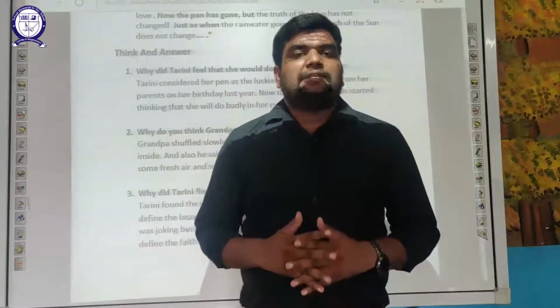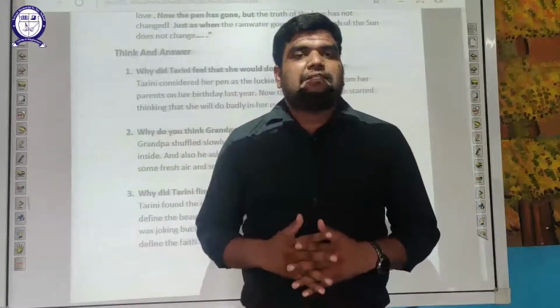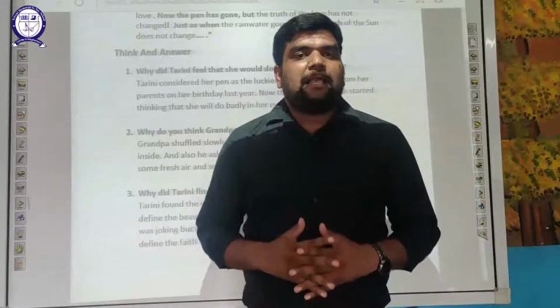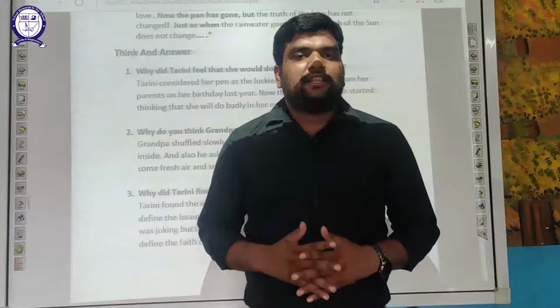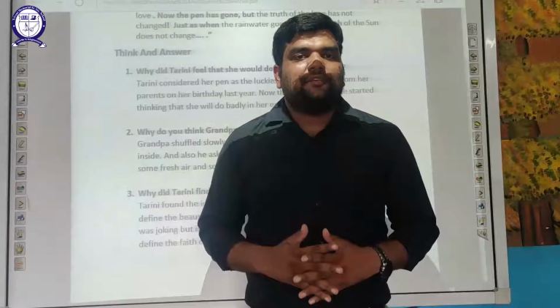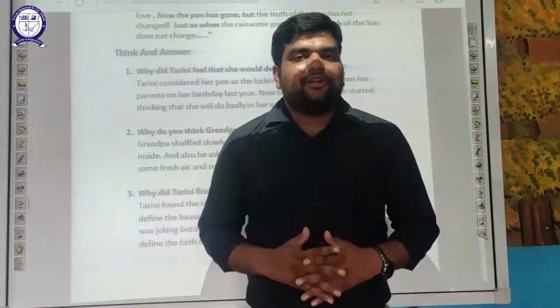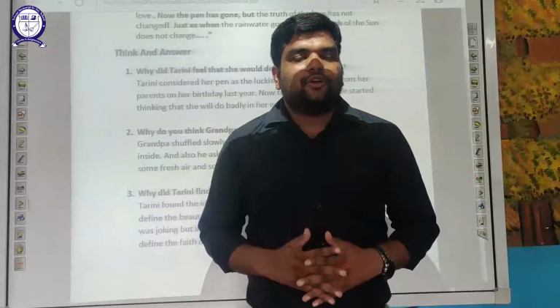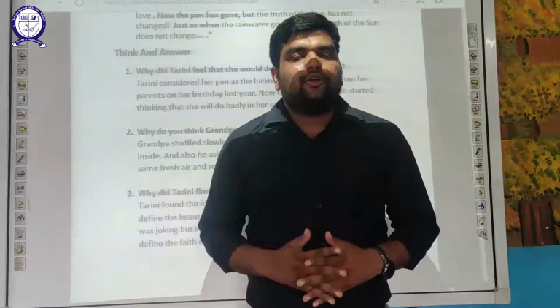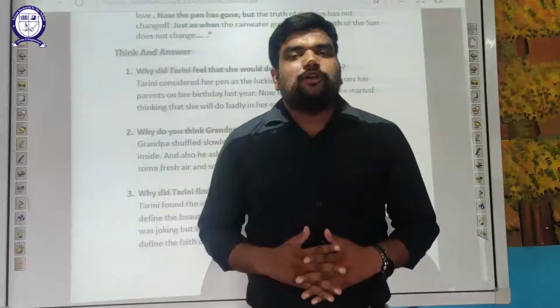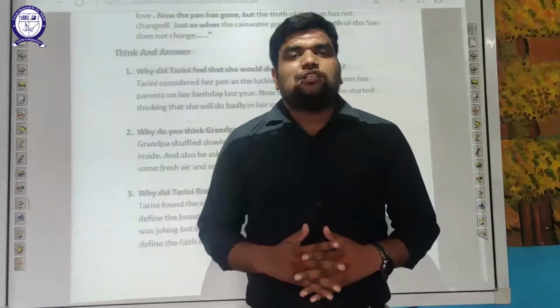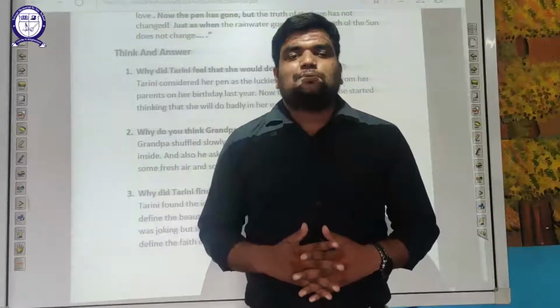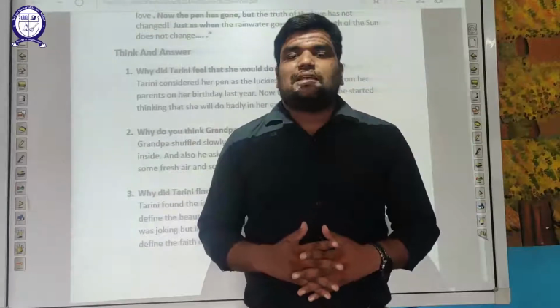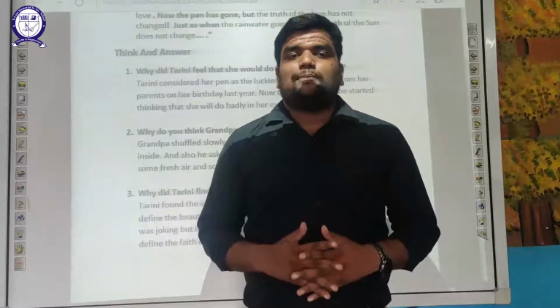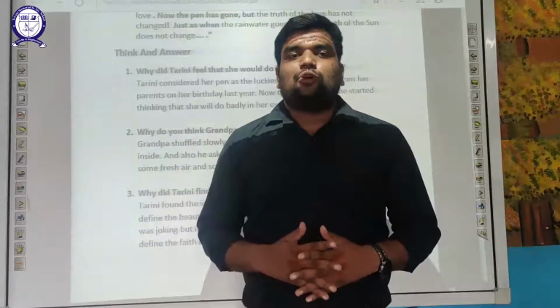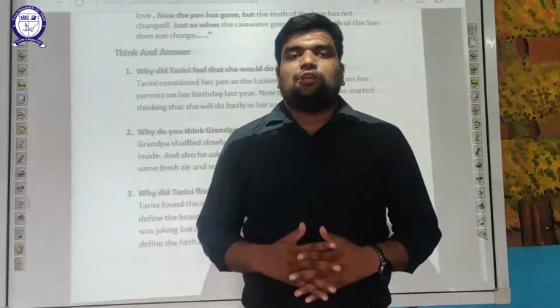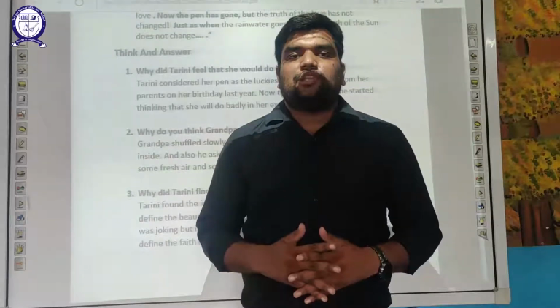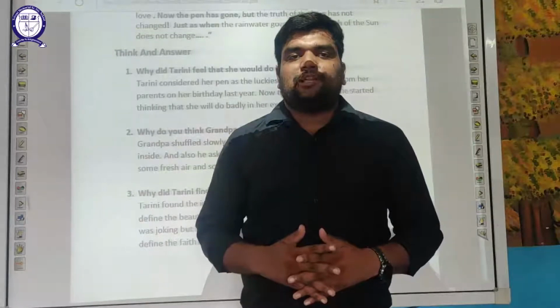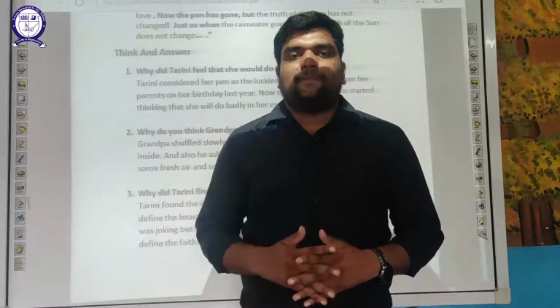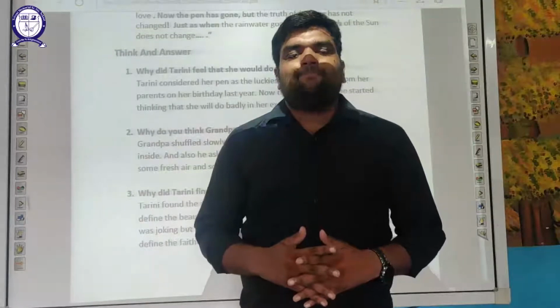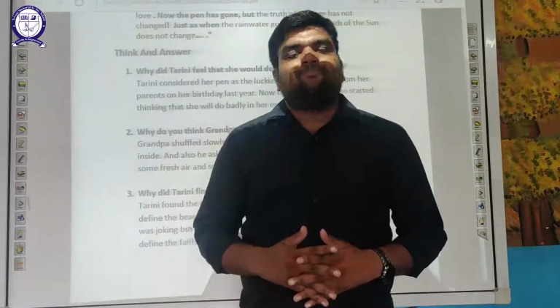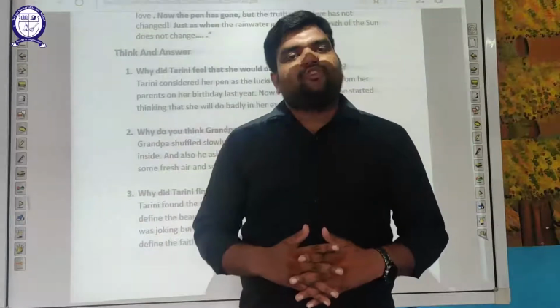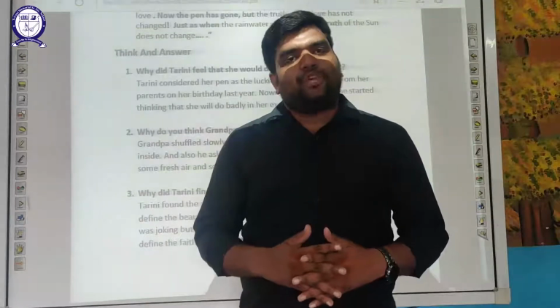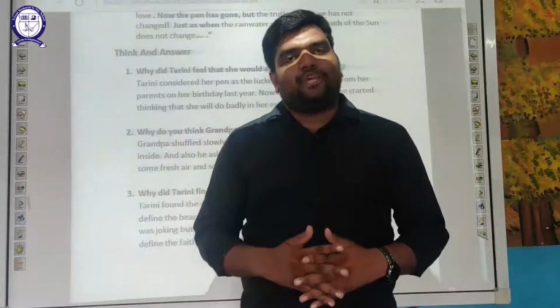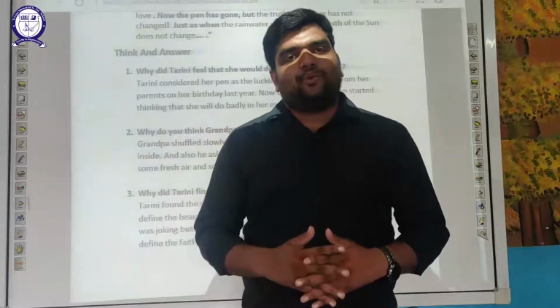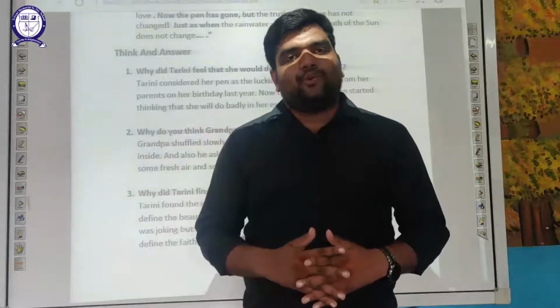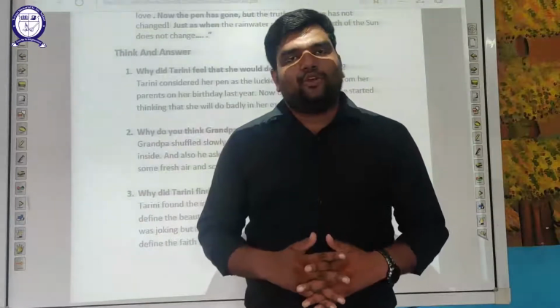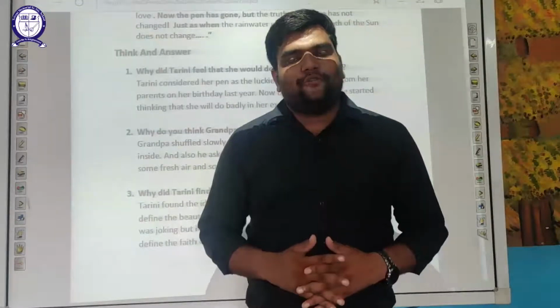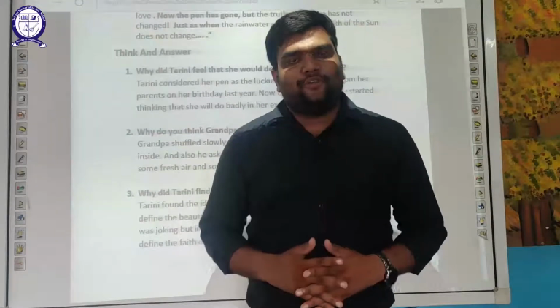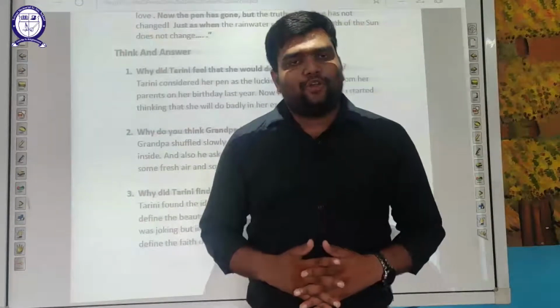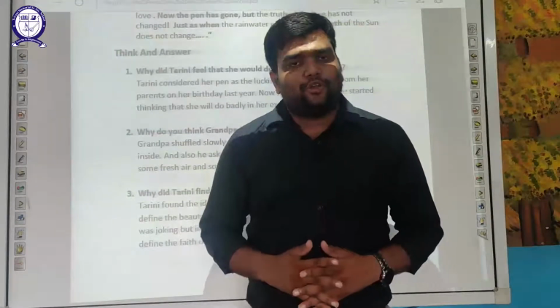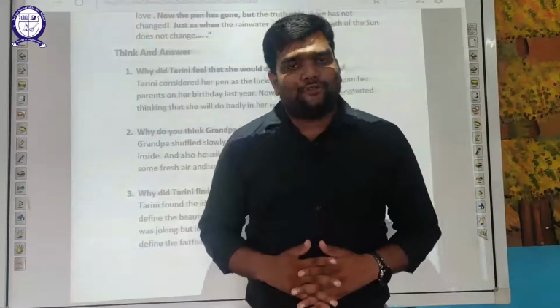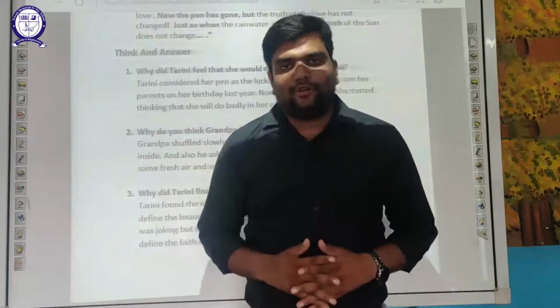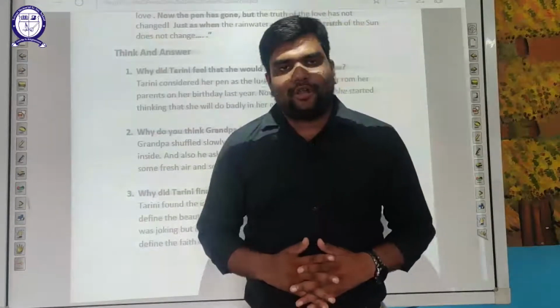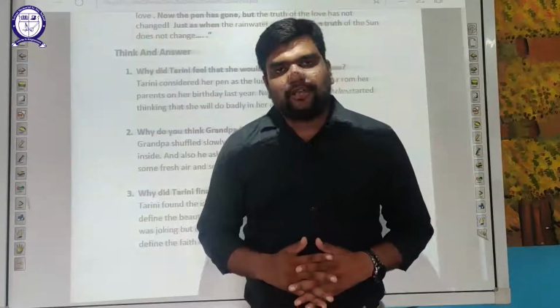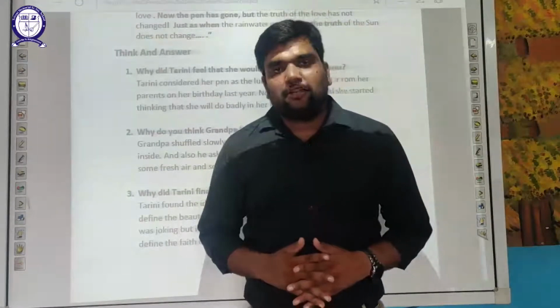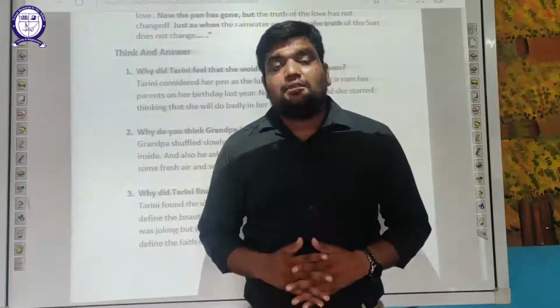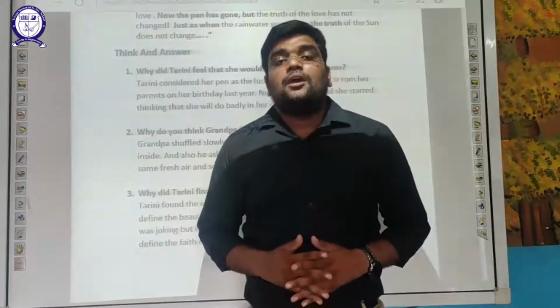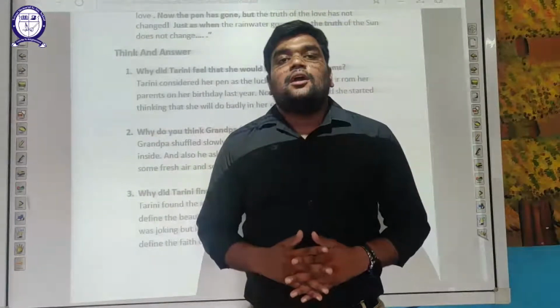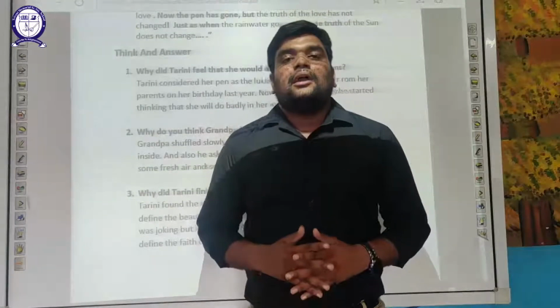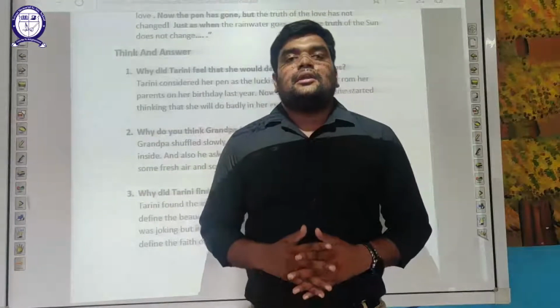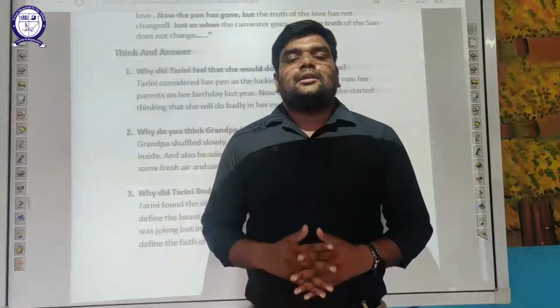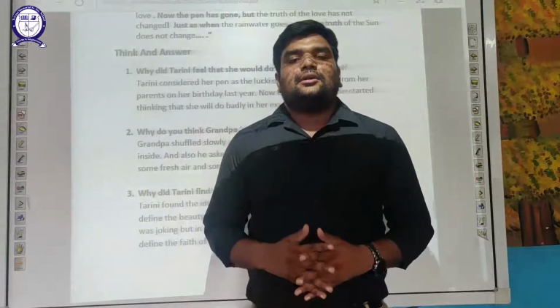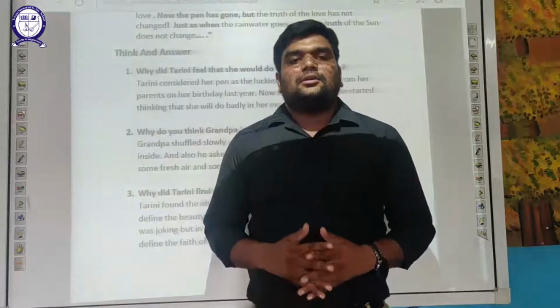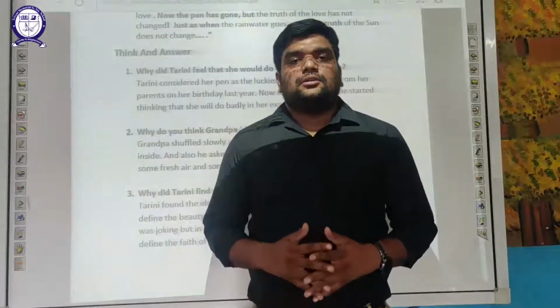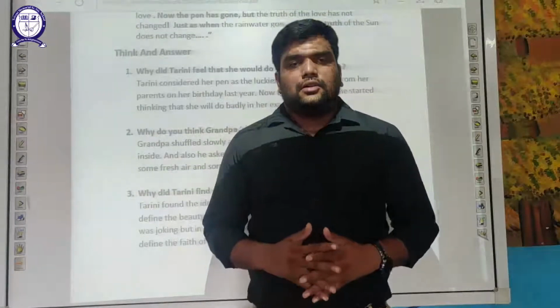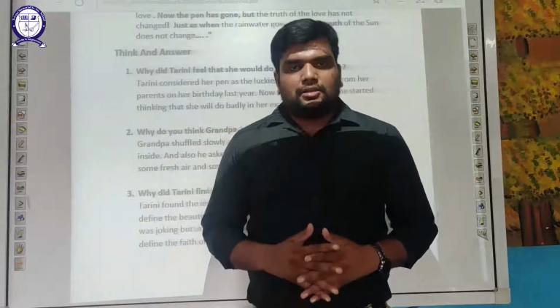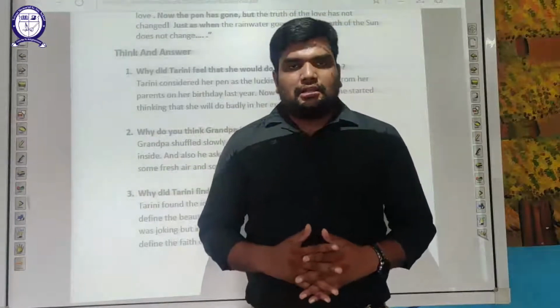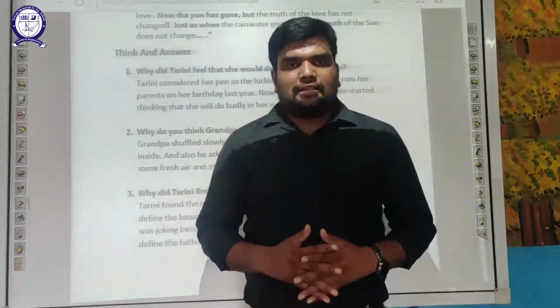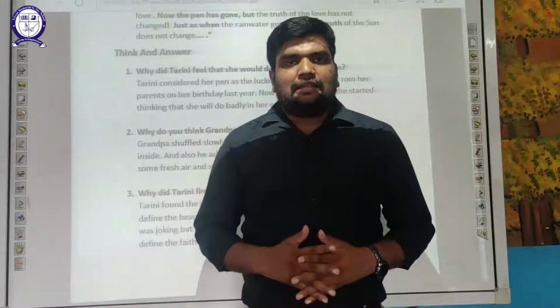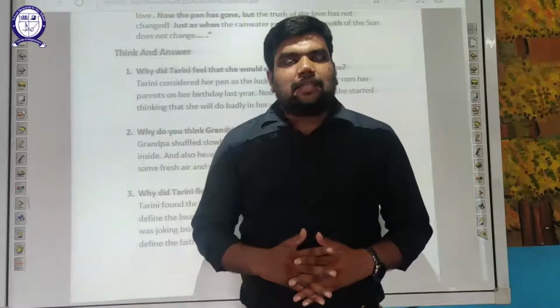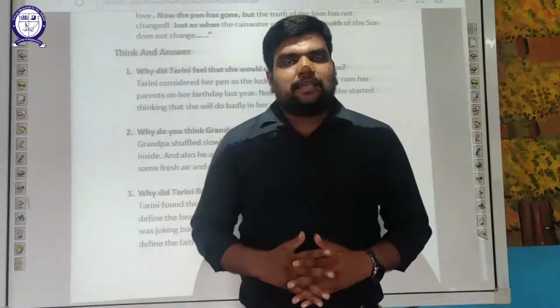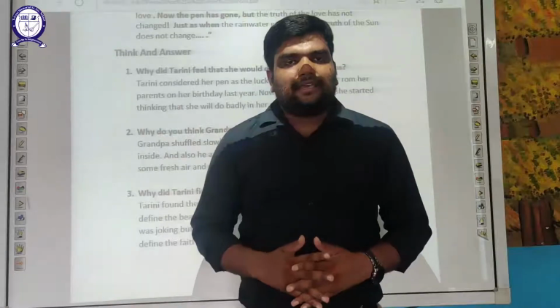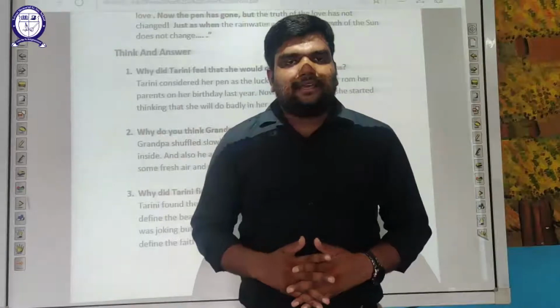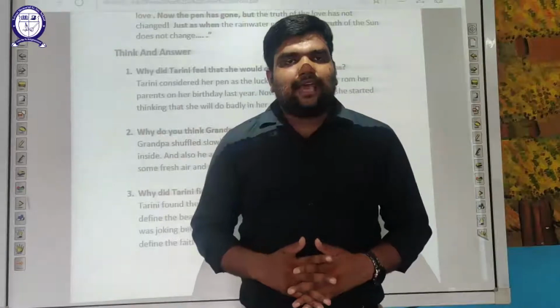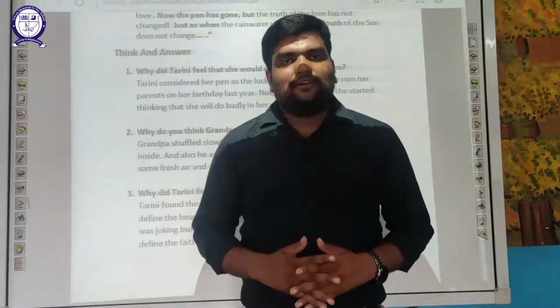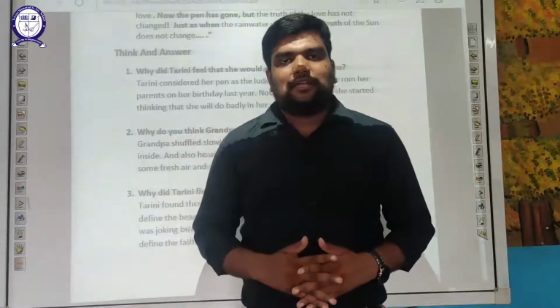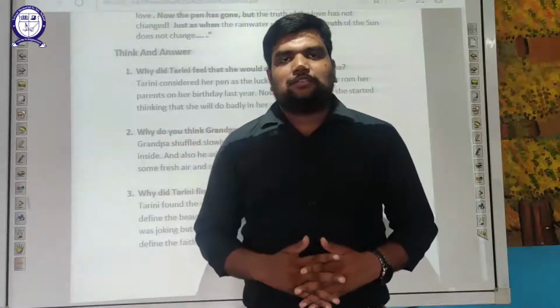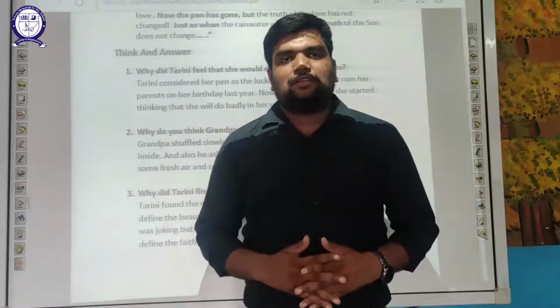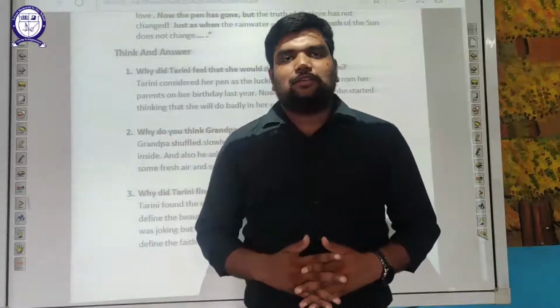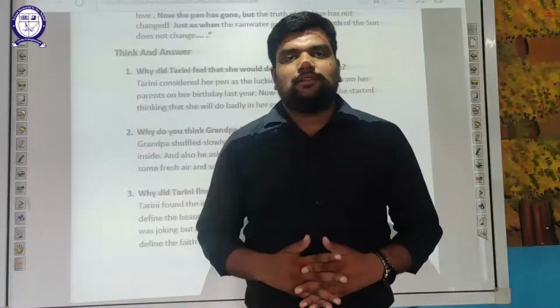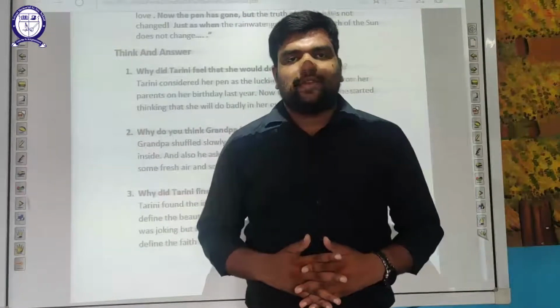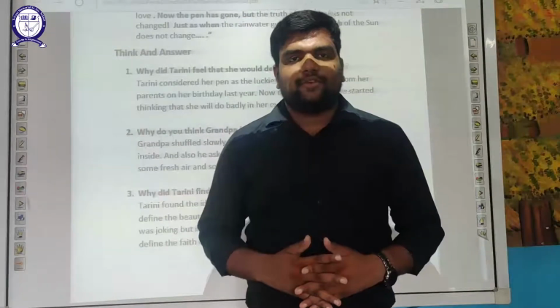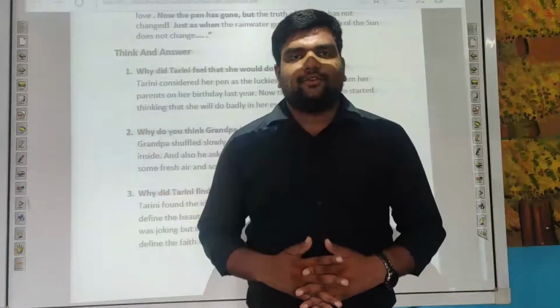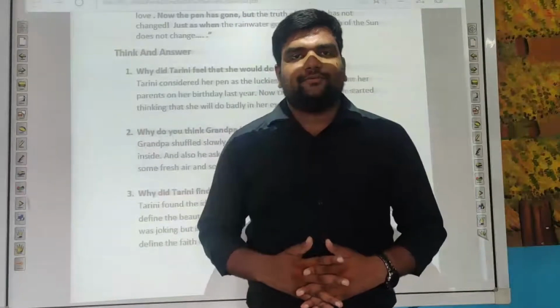The last question — reference to context — I have left for you students as it is a very easy question. I want you to try it after following the video. Please like the video, subscribe to our channel, share the video if you liked it, and till then take care. Have a nice day. Thank you.